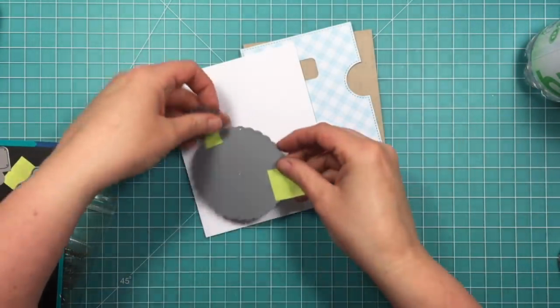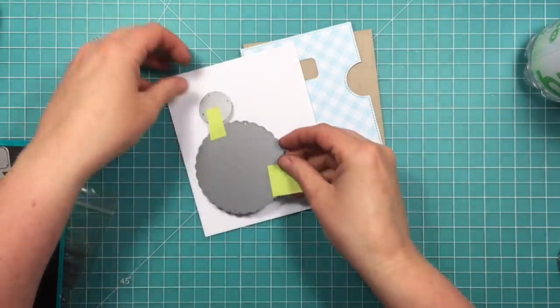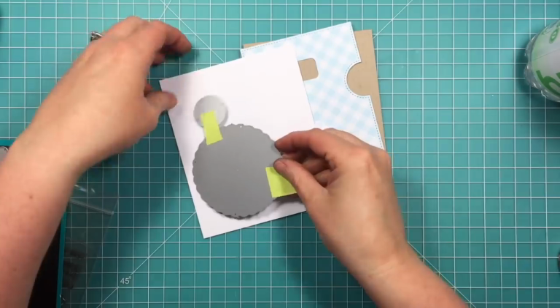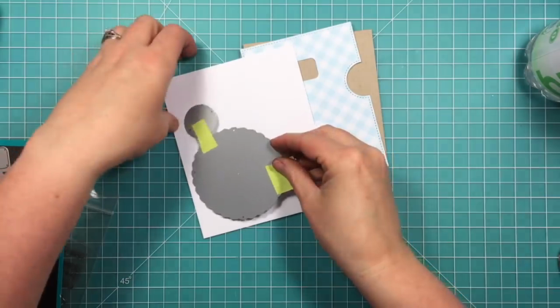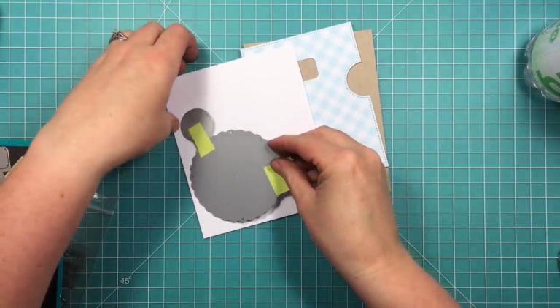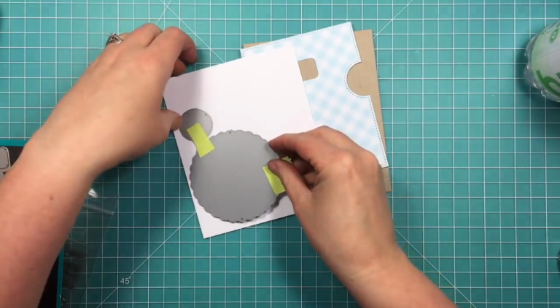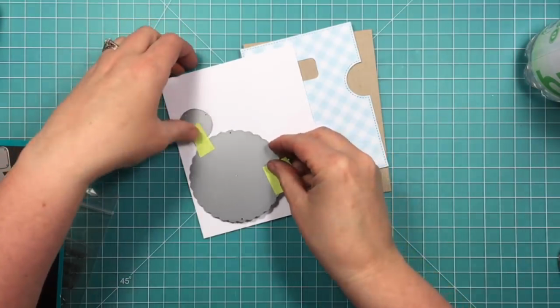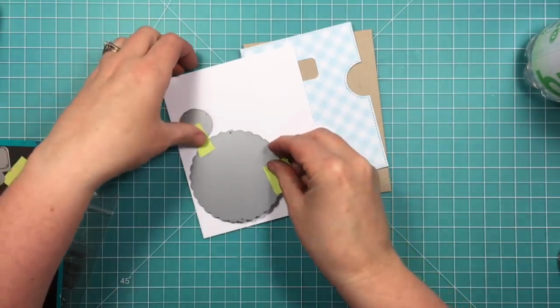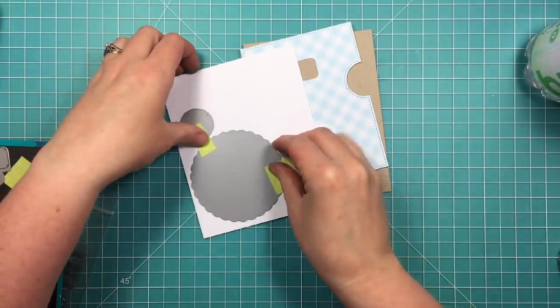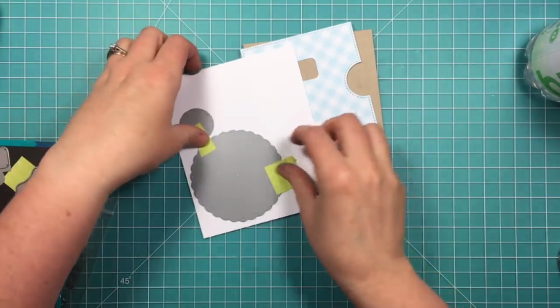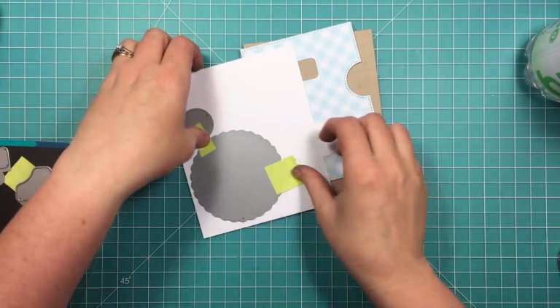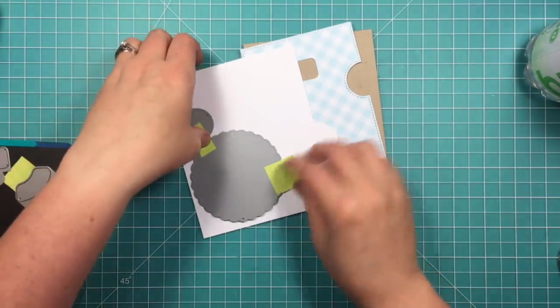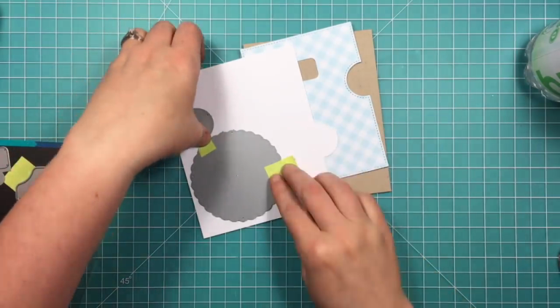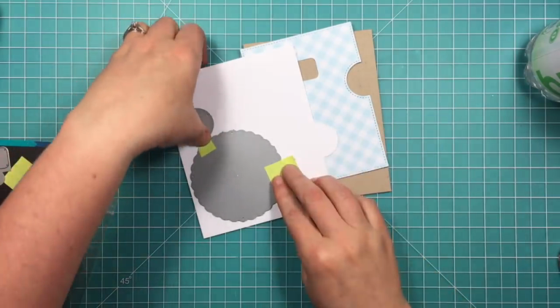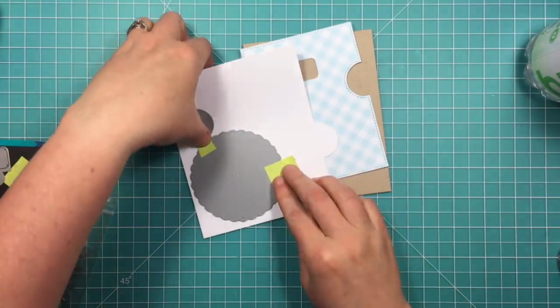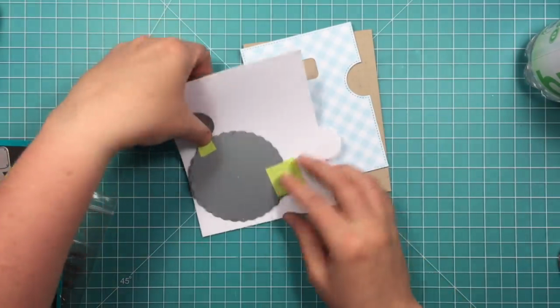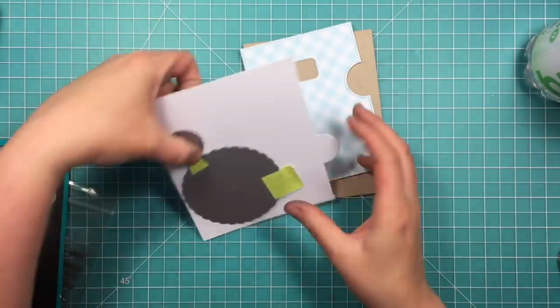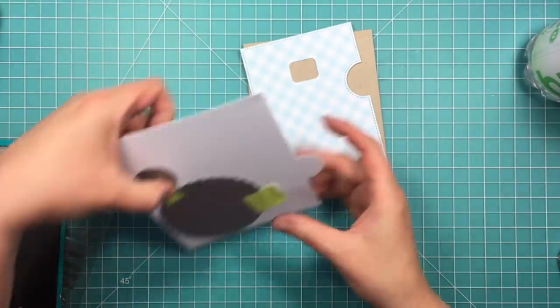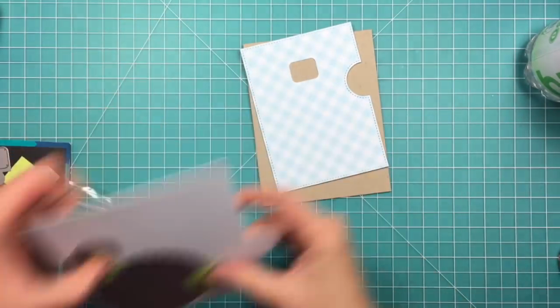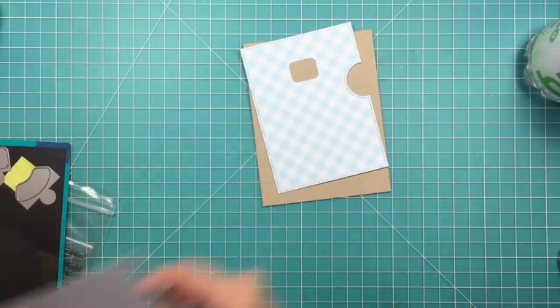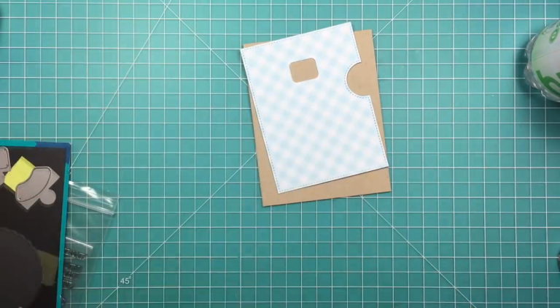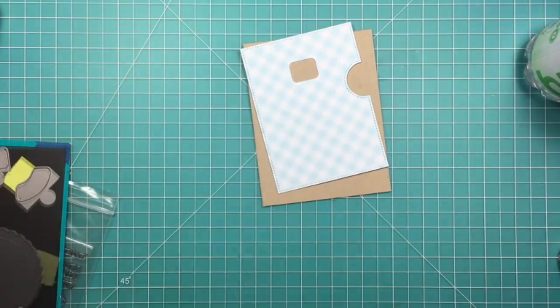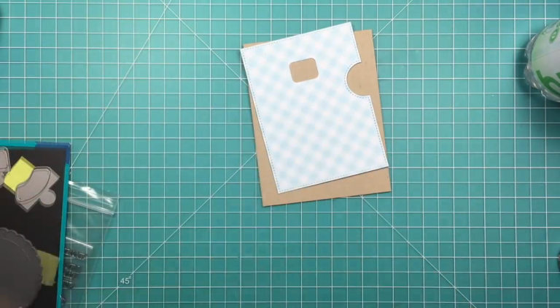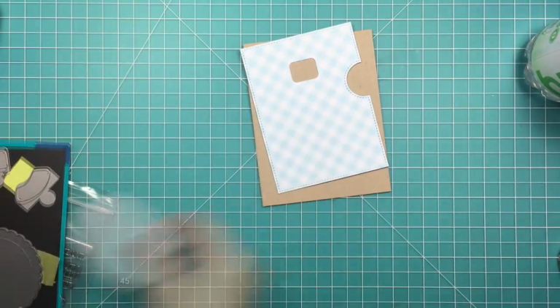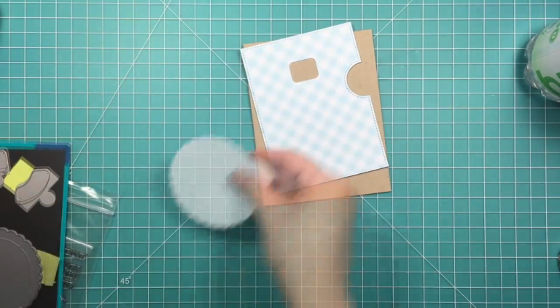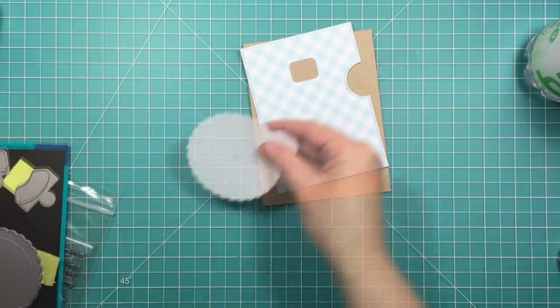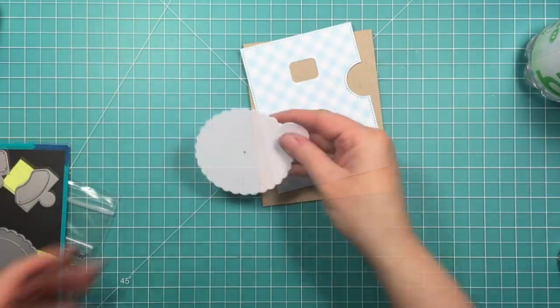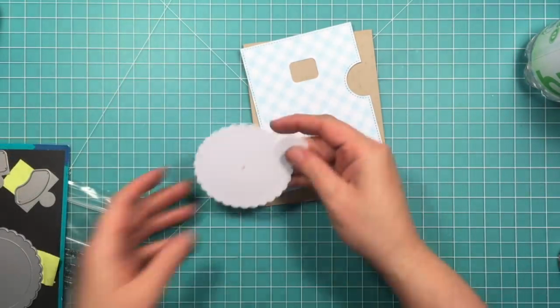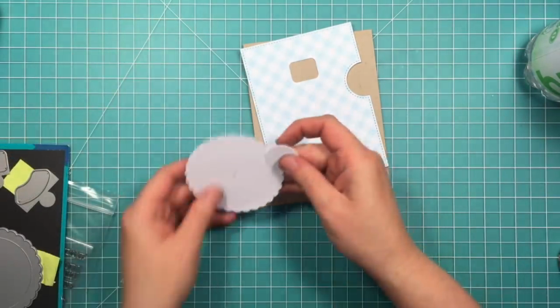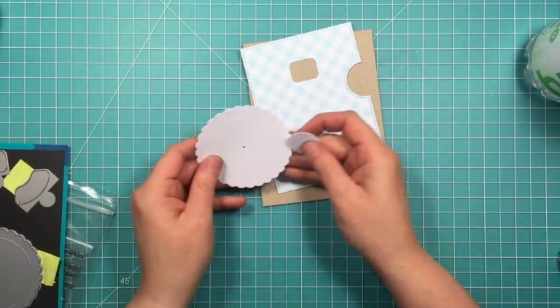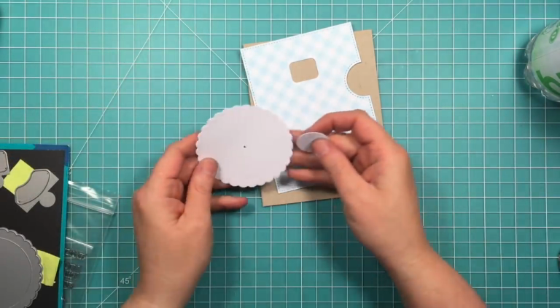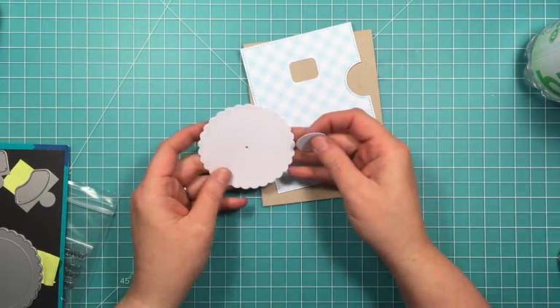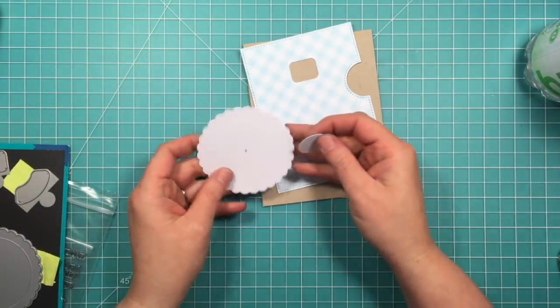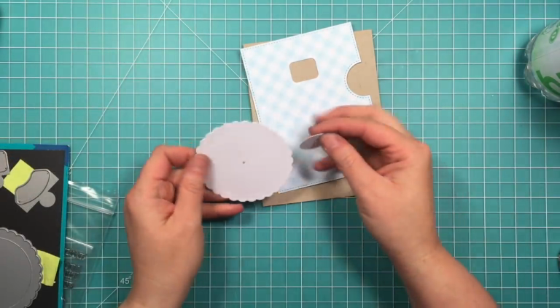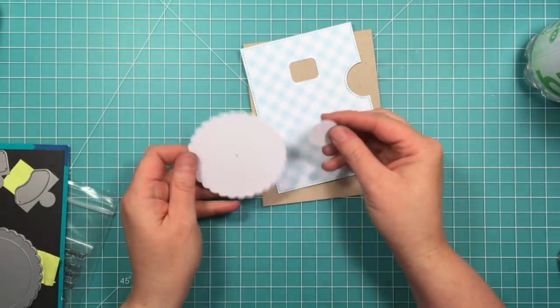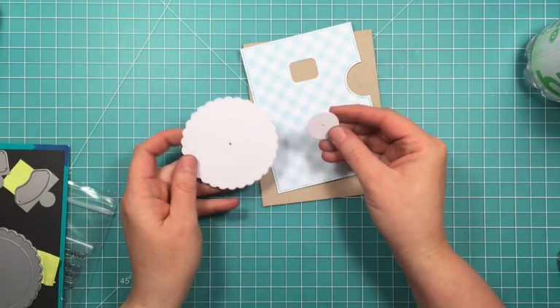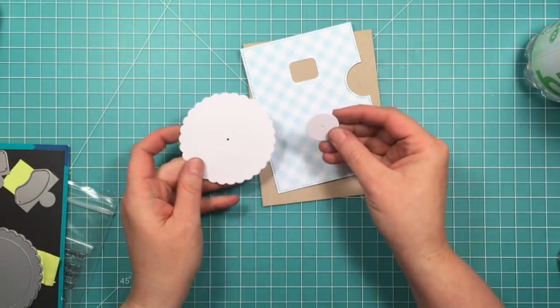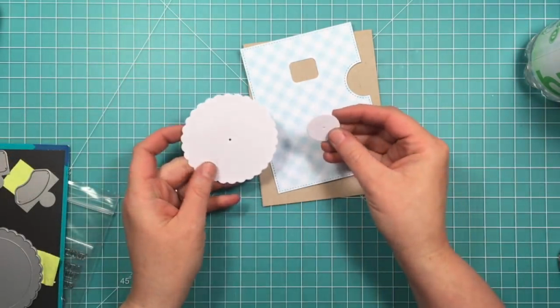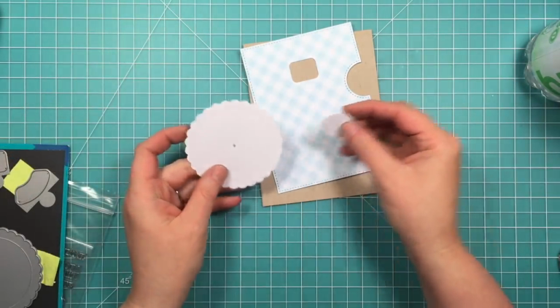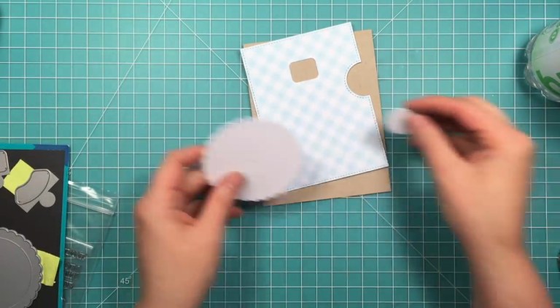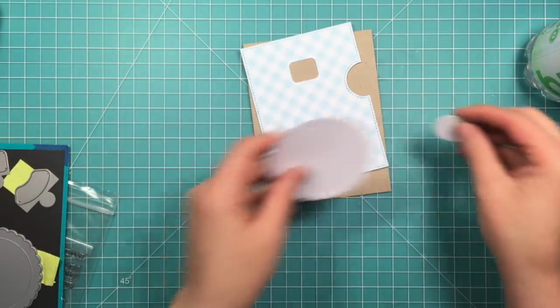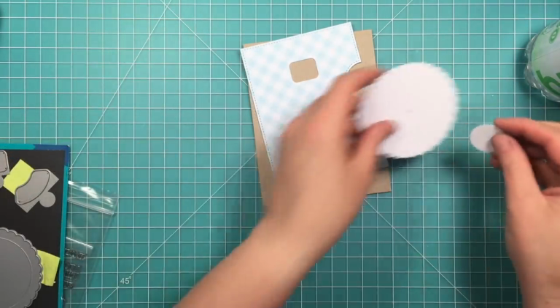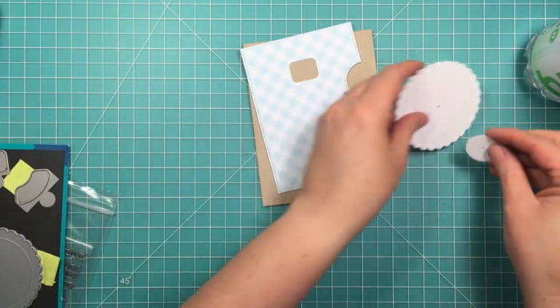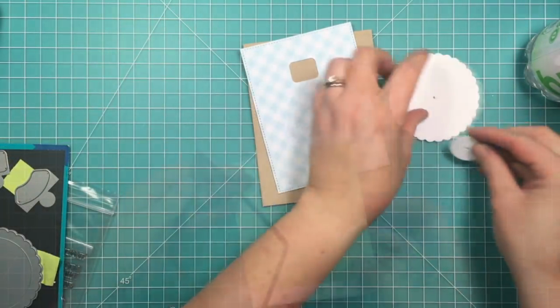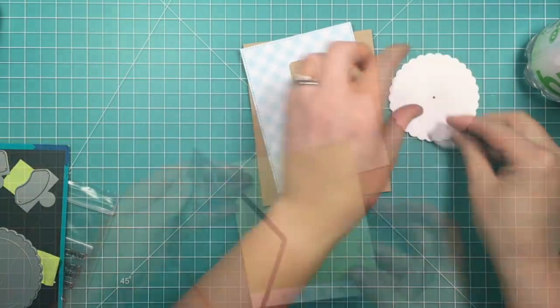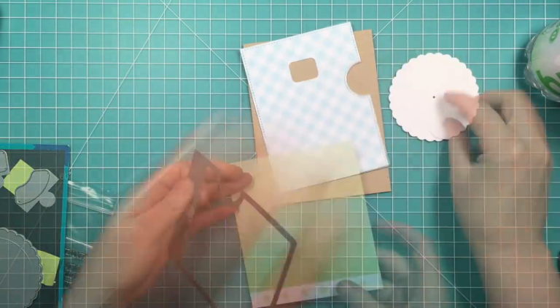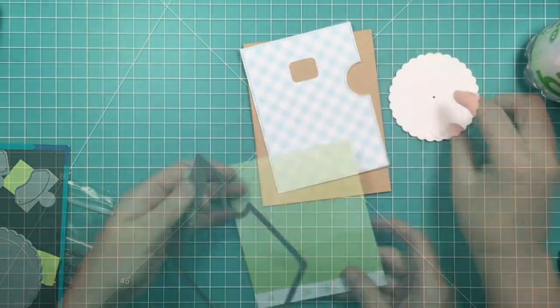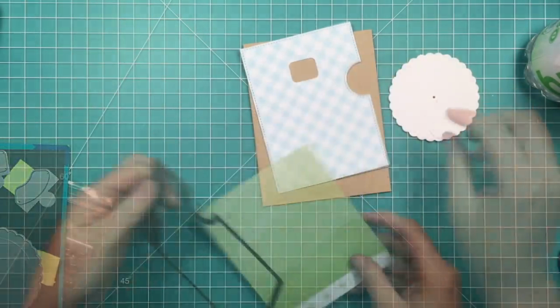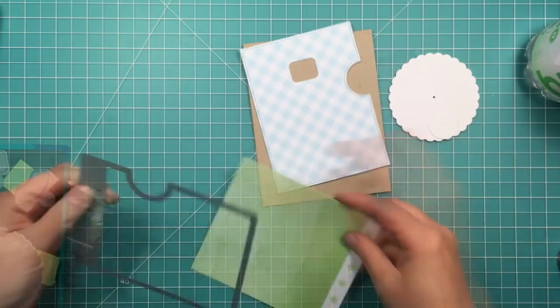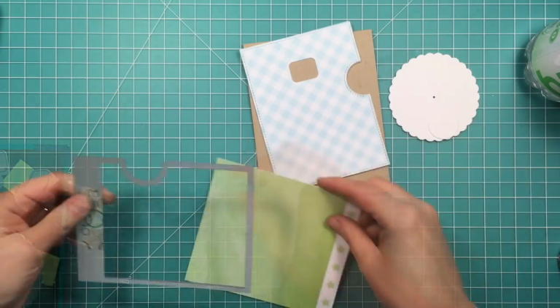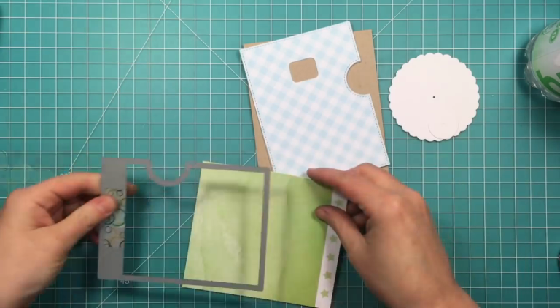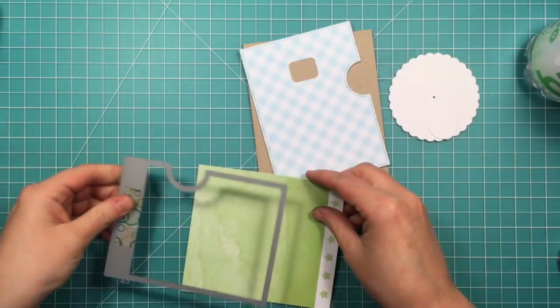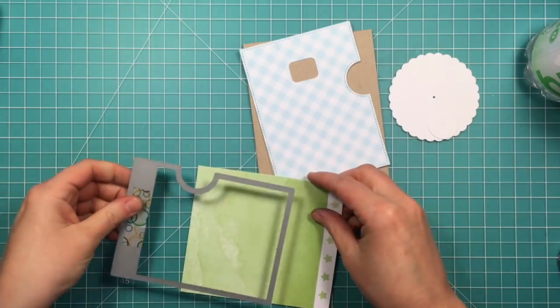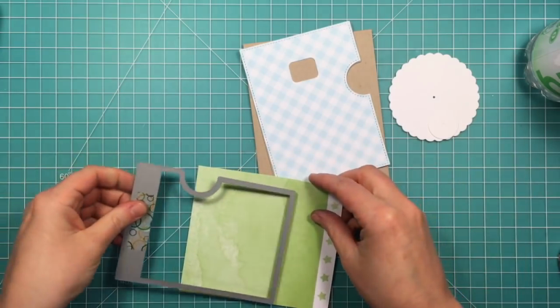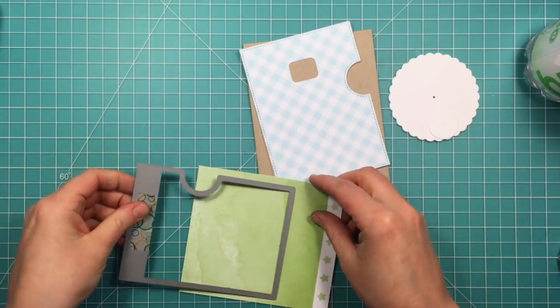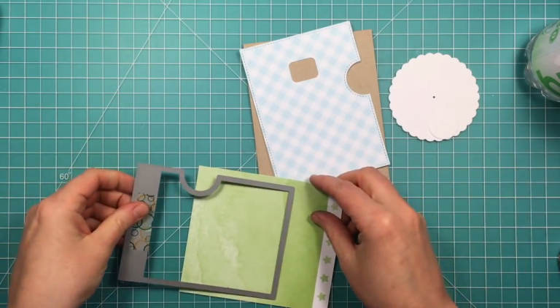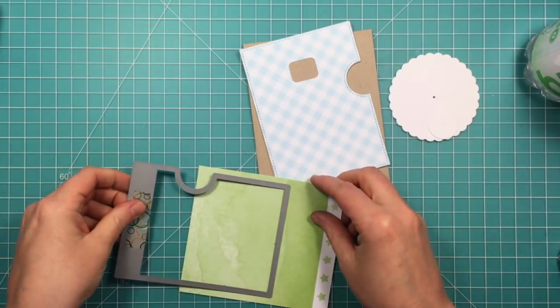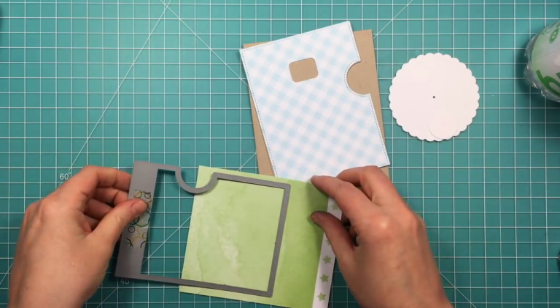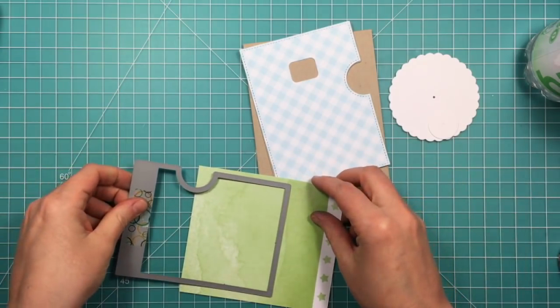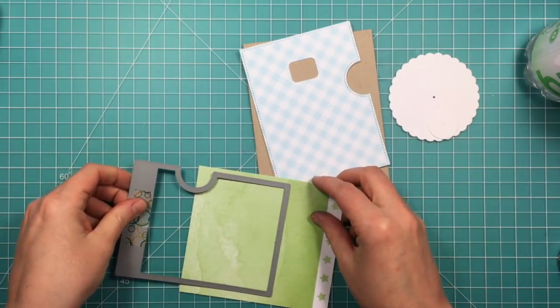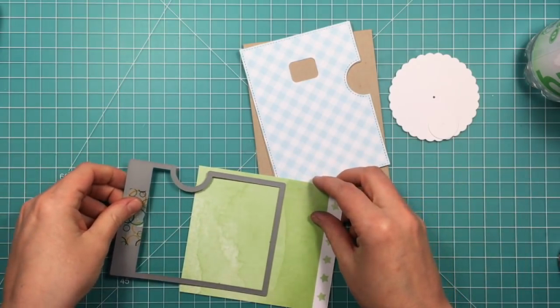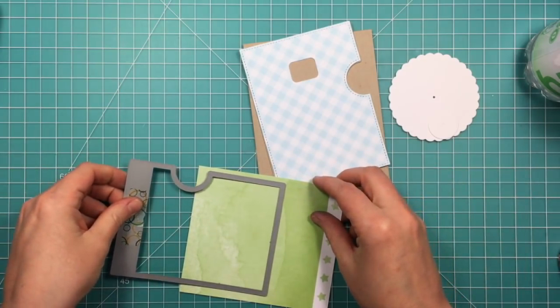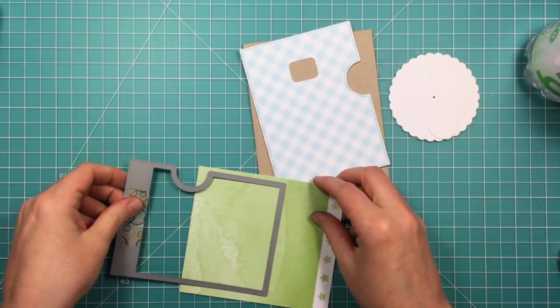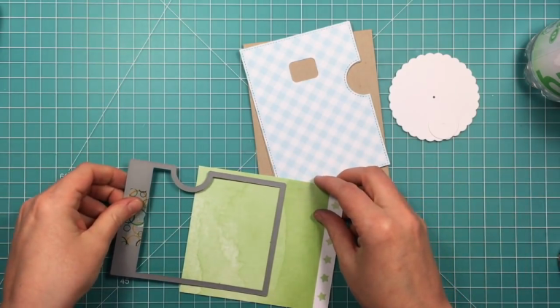I also have a piece of Neenah Solar White cardstock, and I'm just going to cut the two wheel pieces from this die set from that white cardstock.